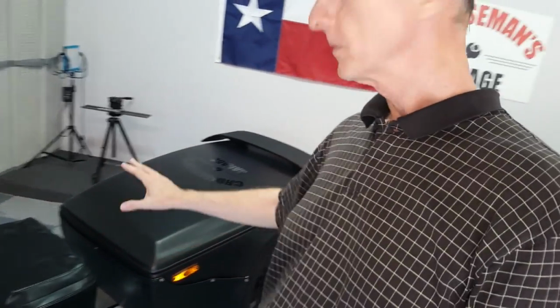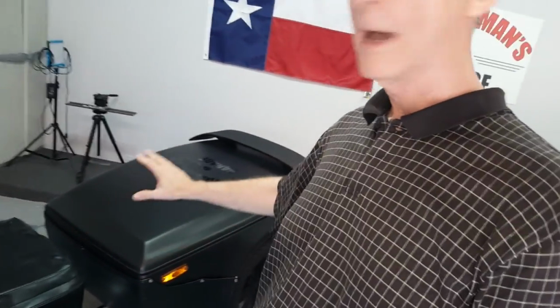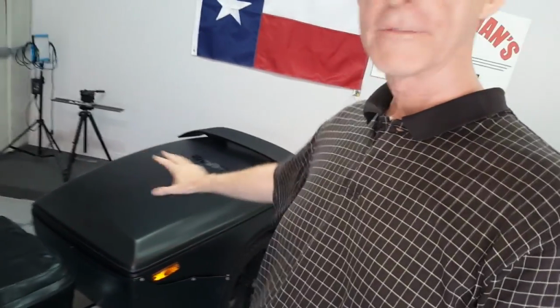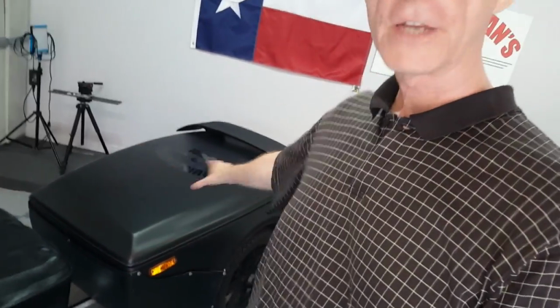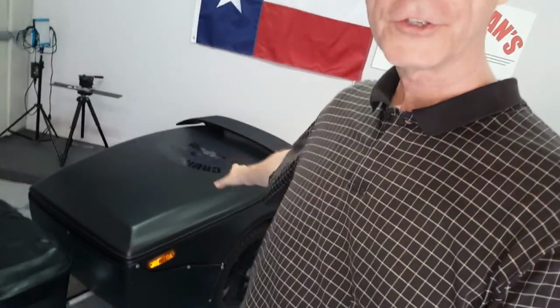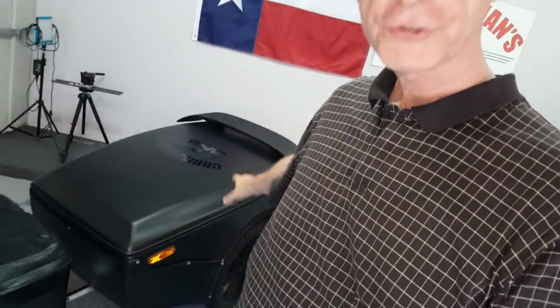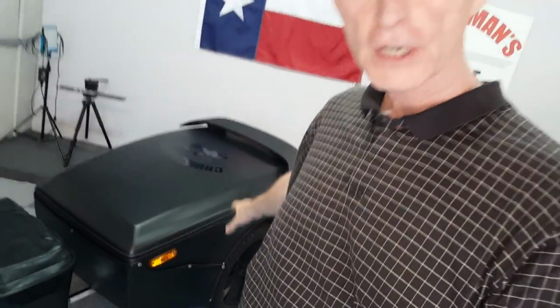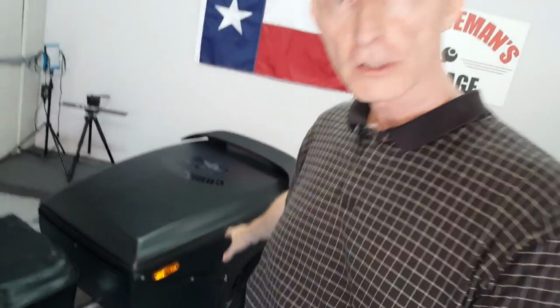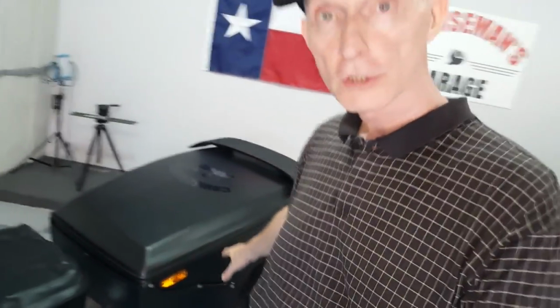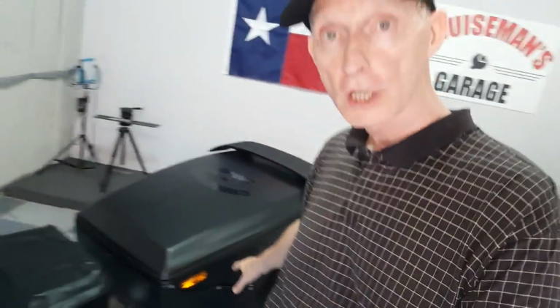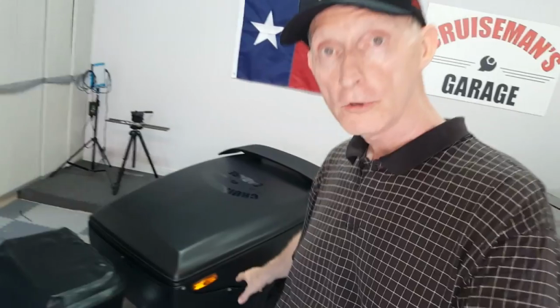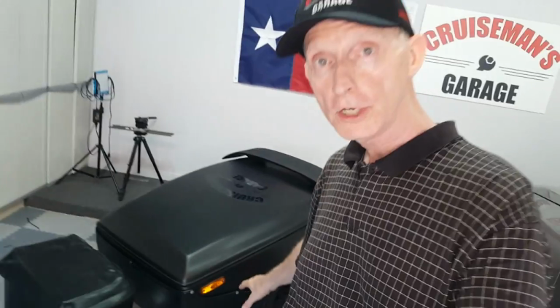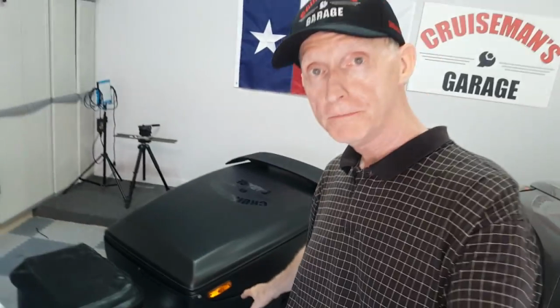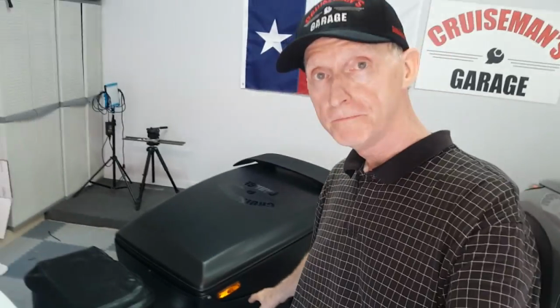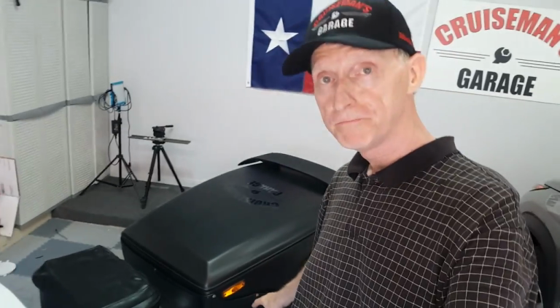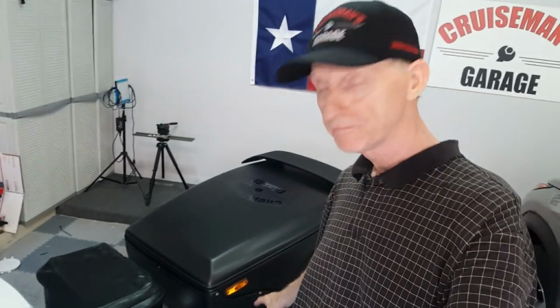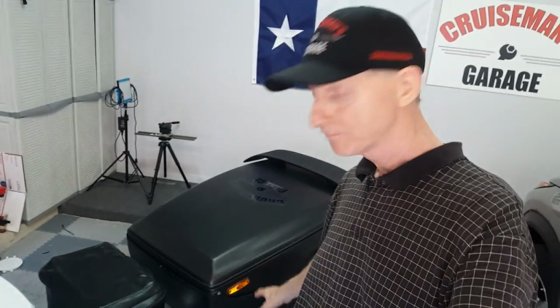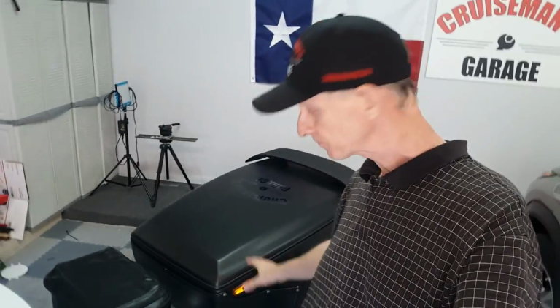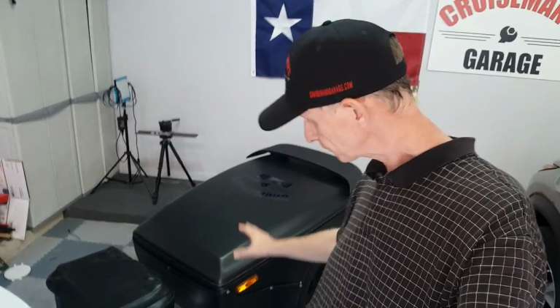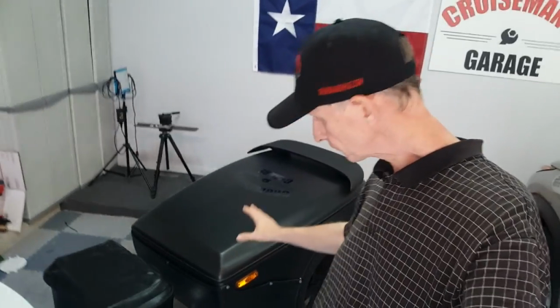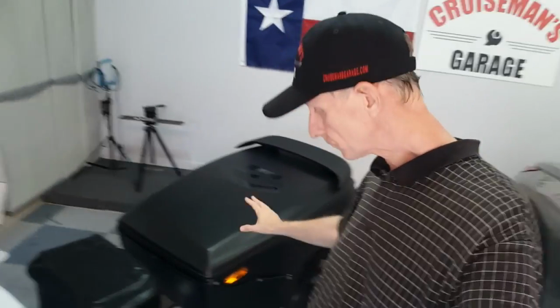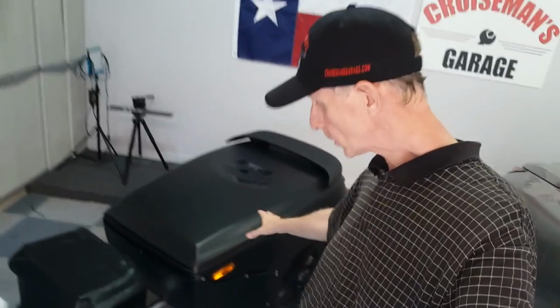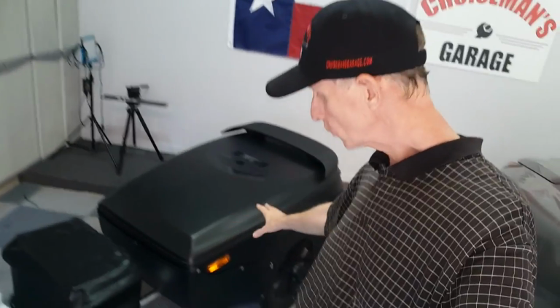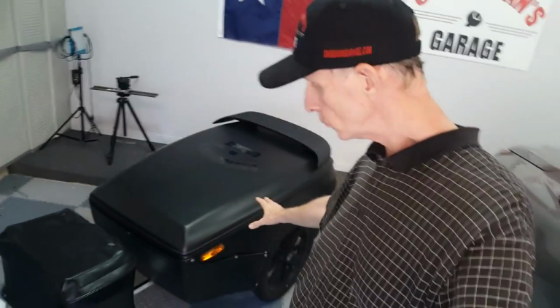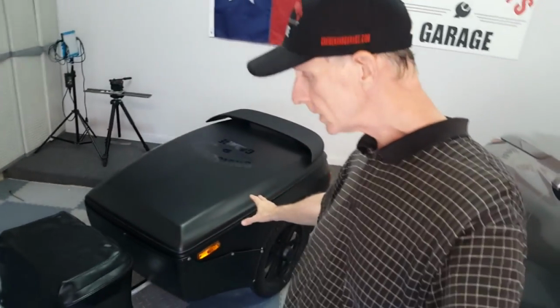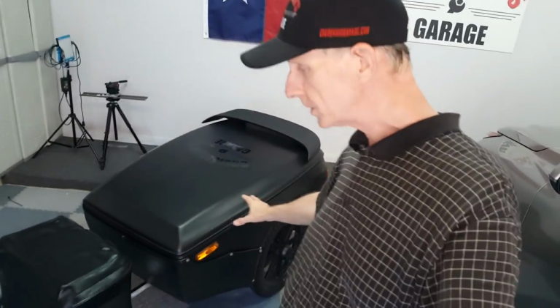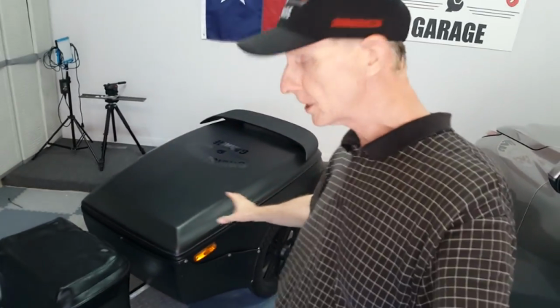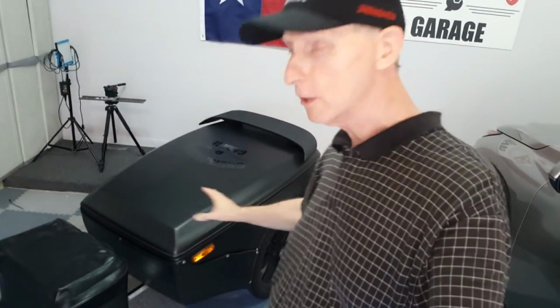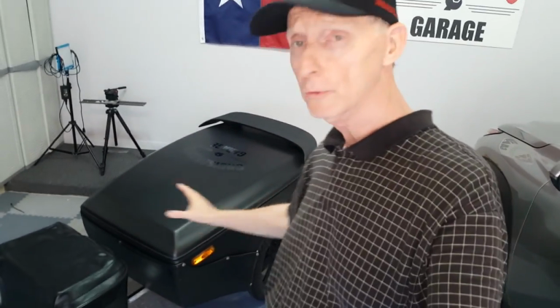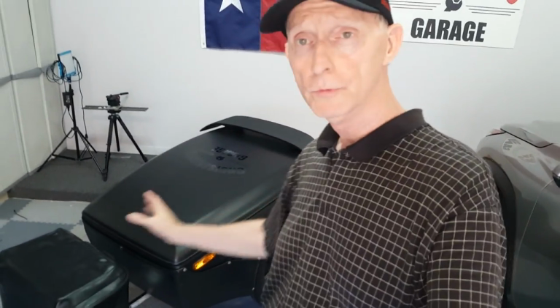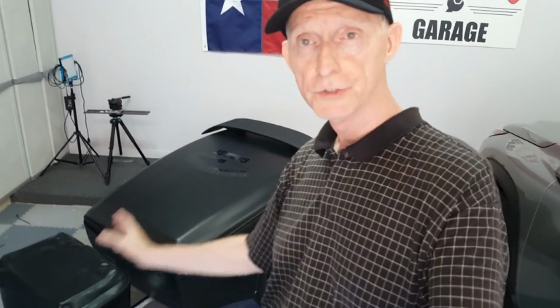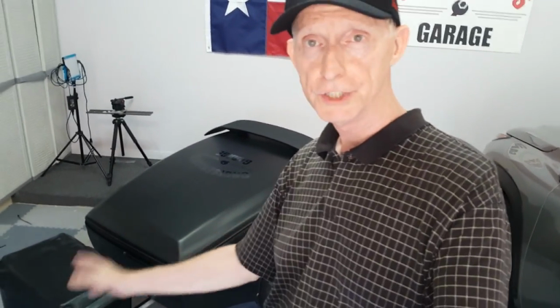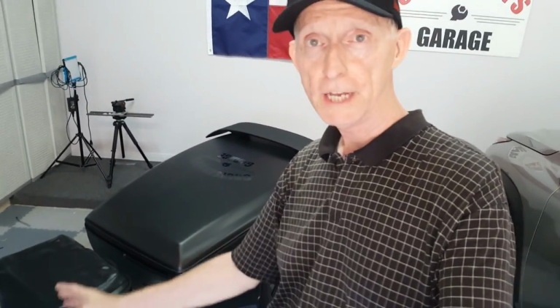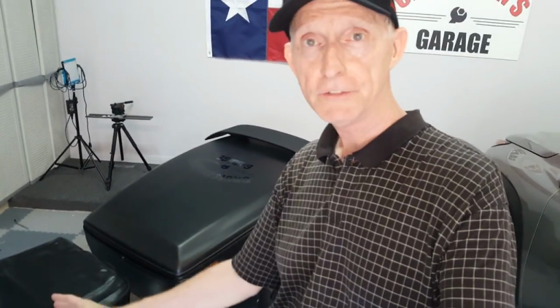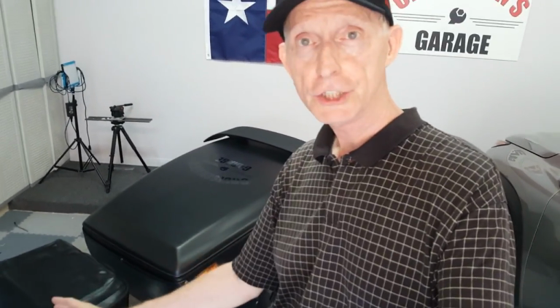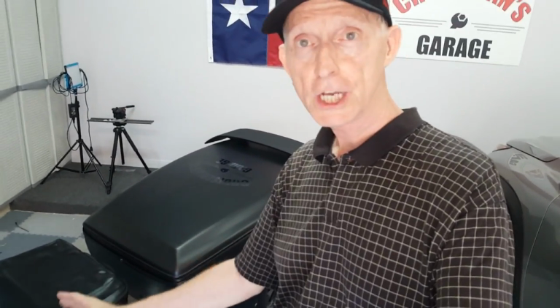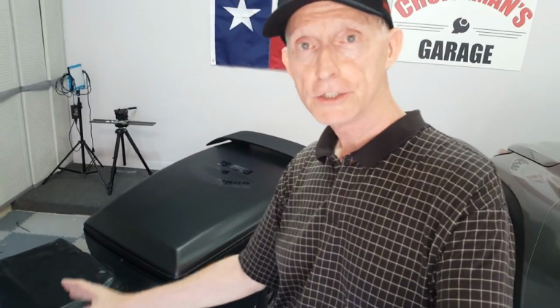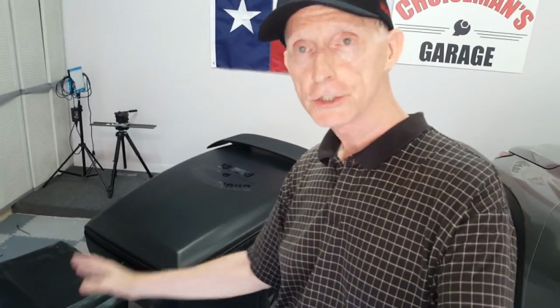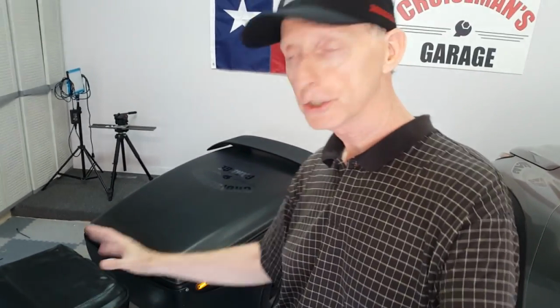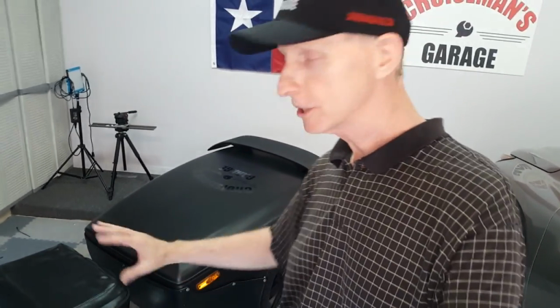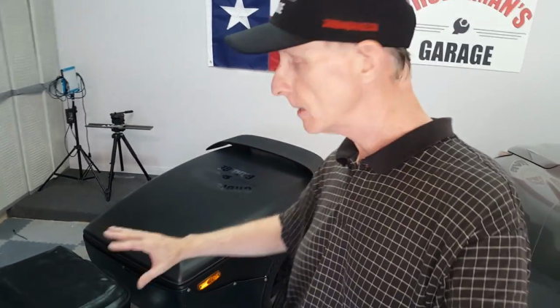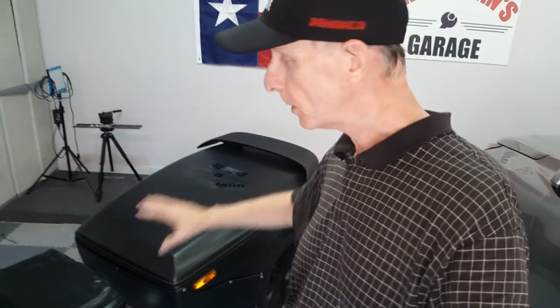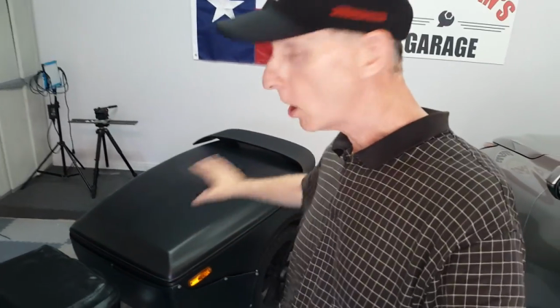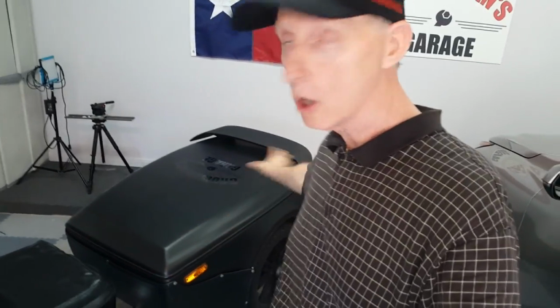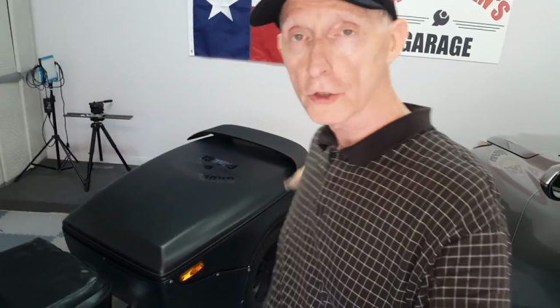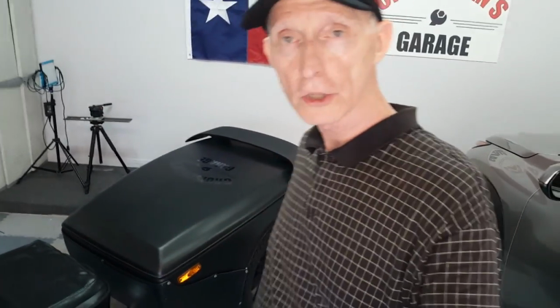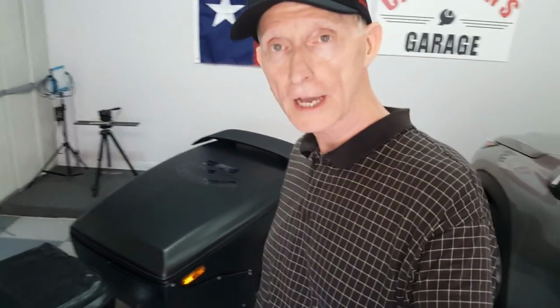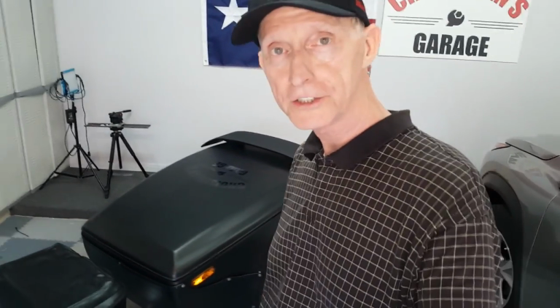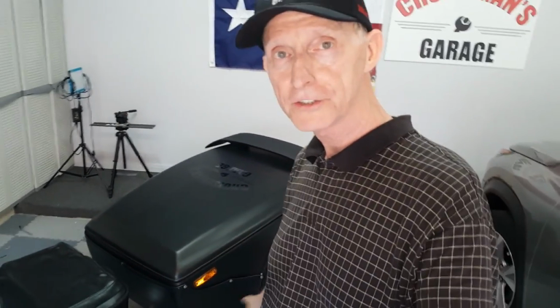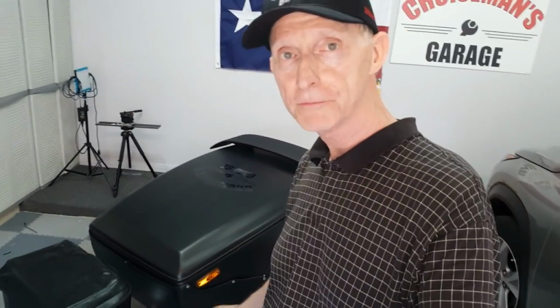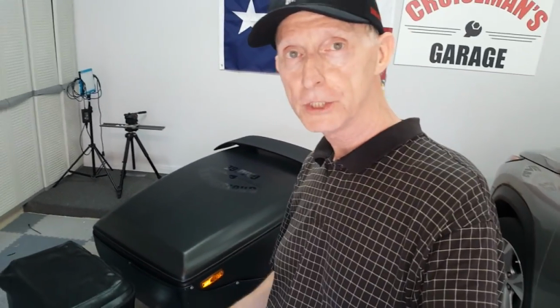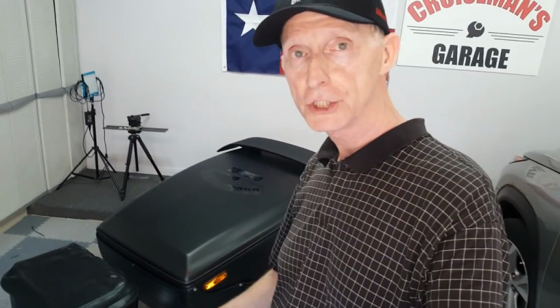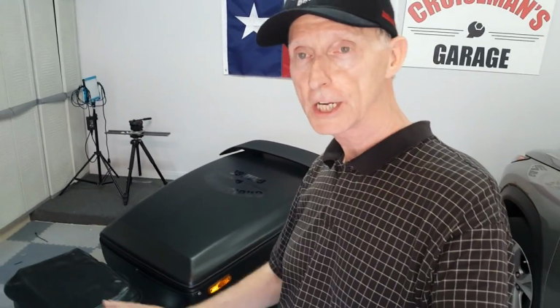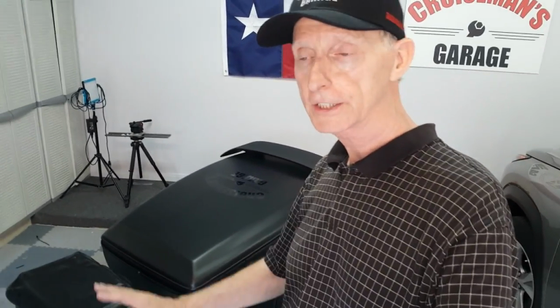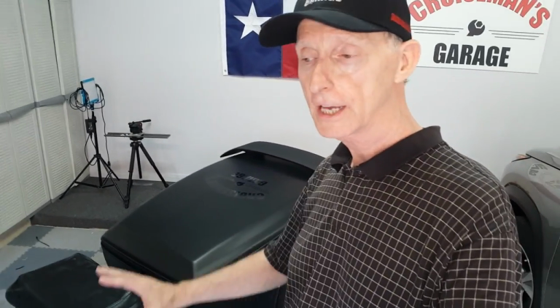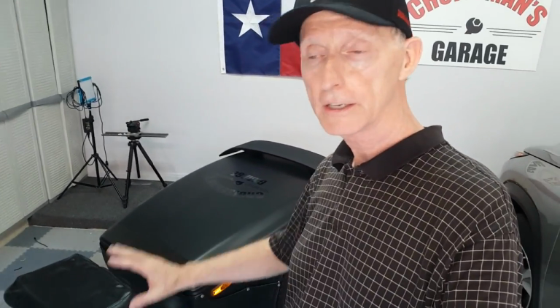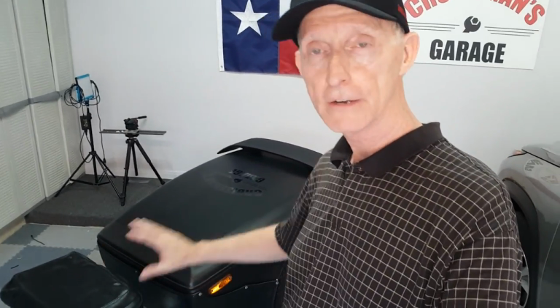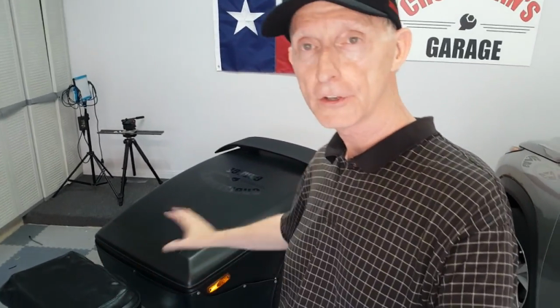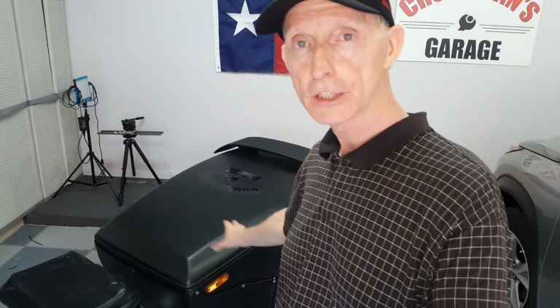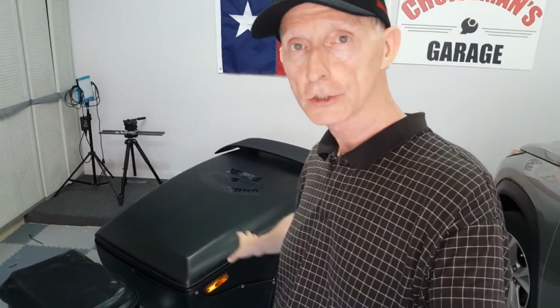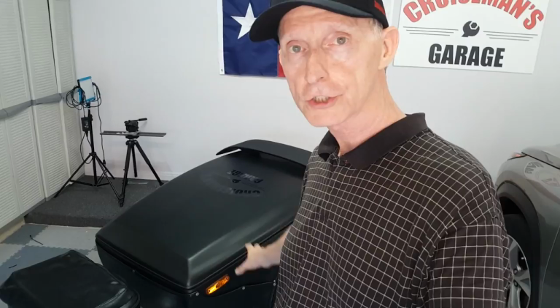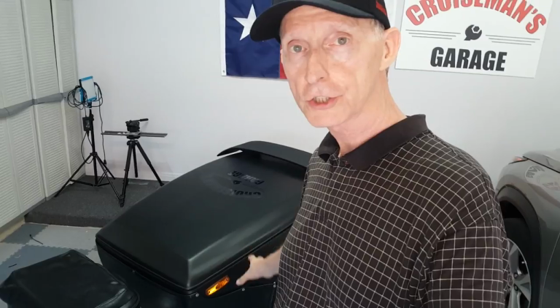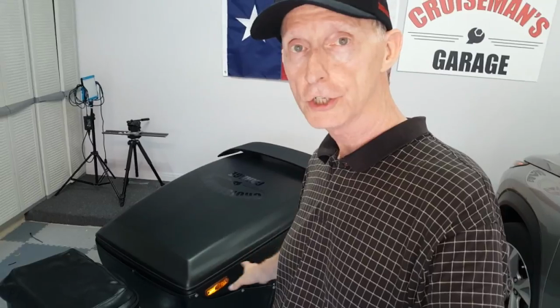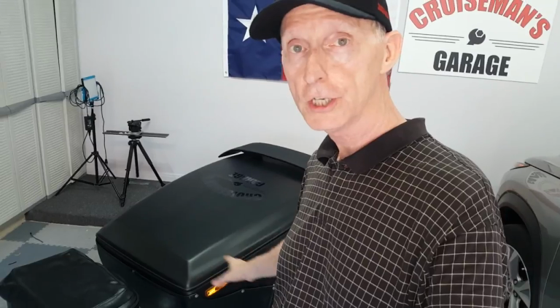I've got the trailer loaded and ready to go, the safety chain's hooked up, all the lights have been checked out, everything looks good.